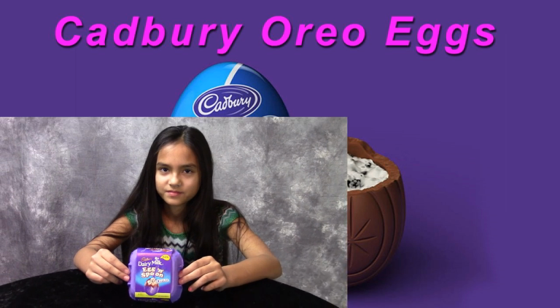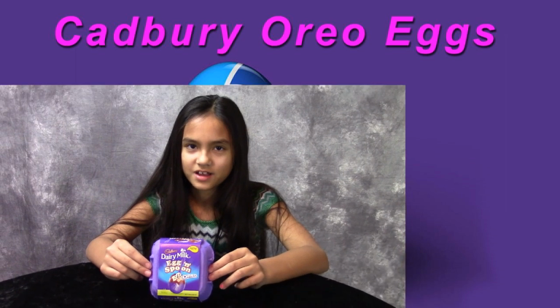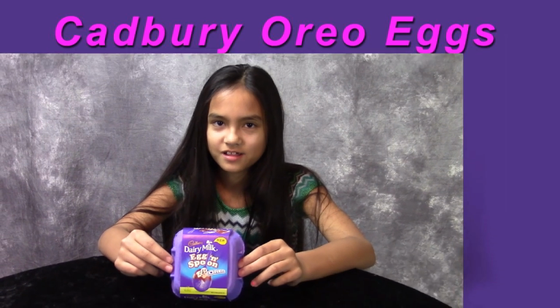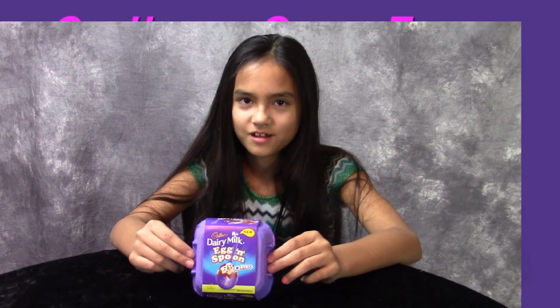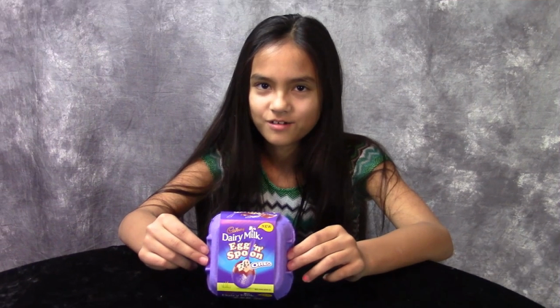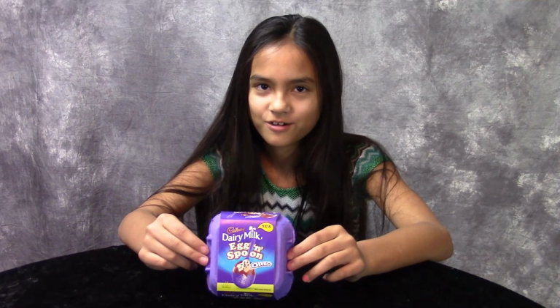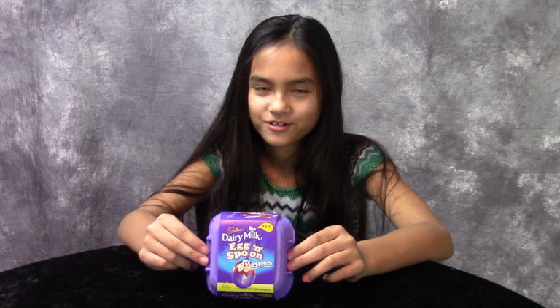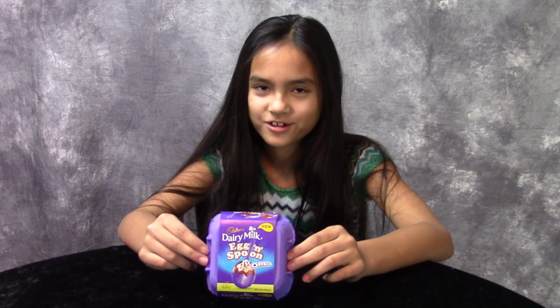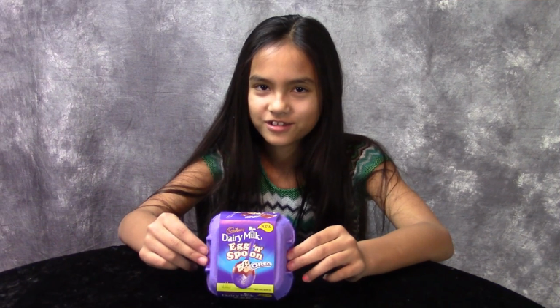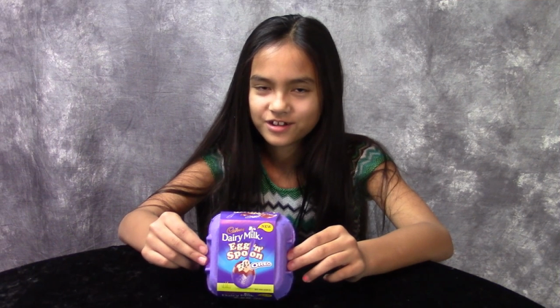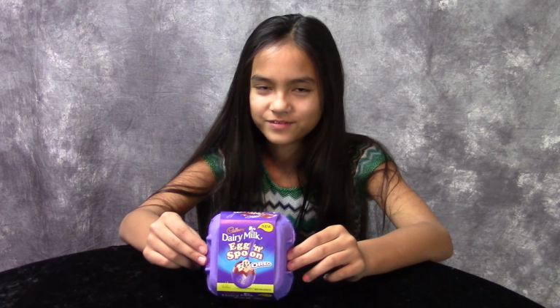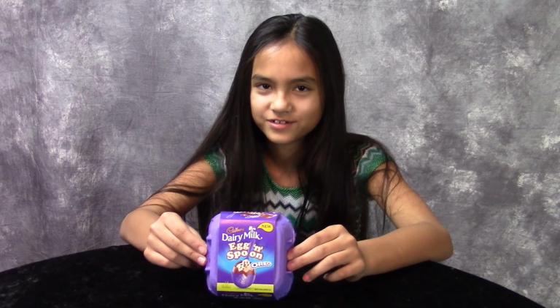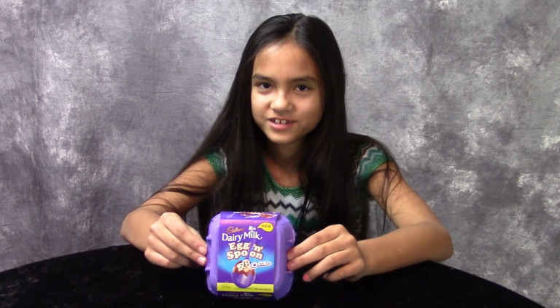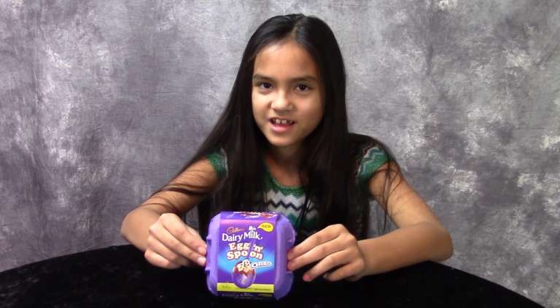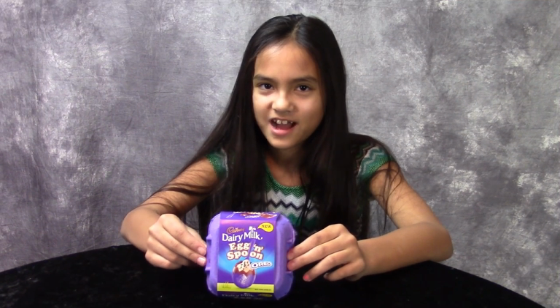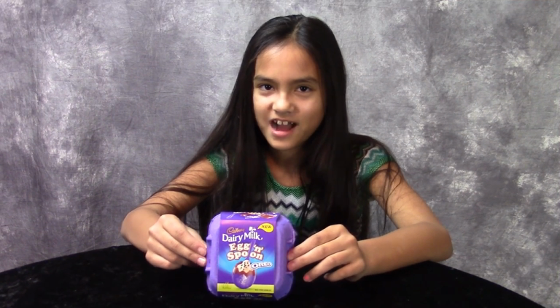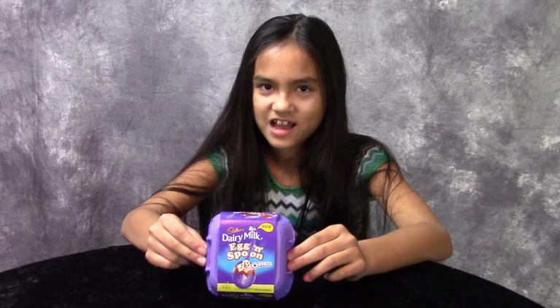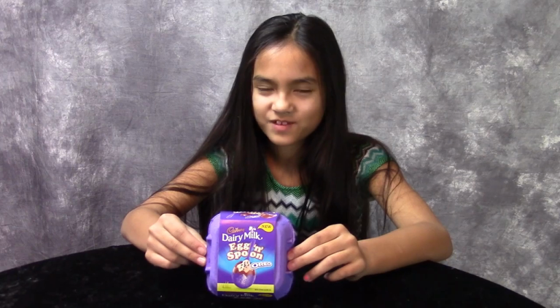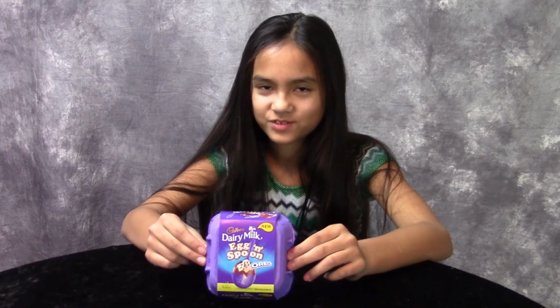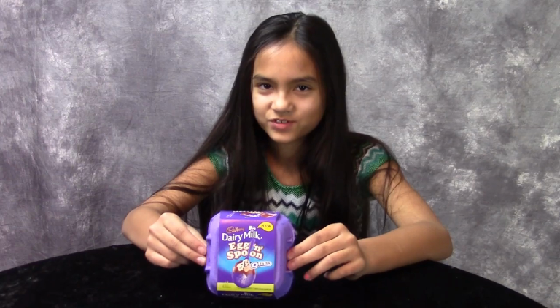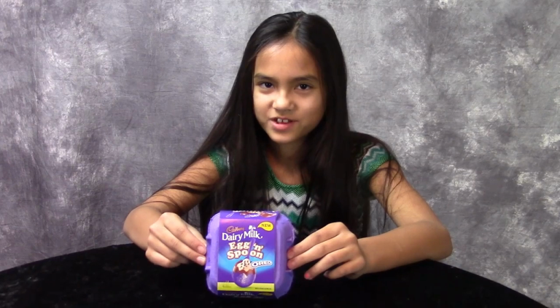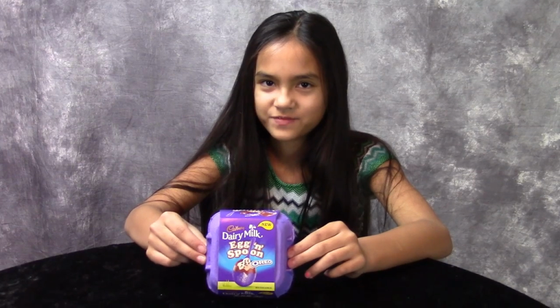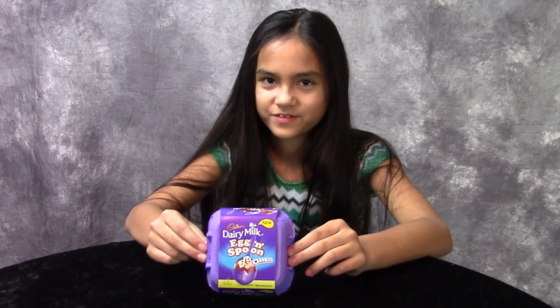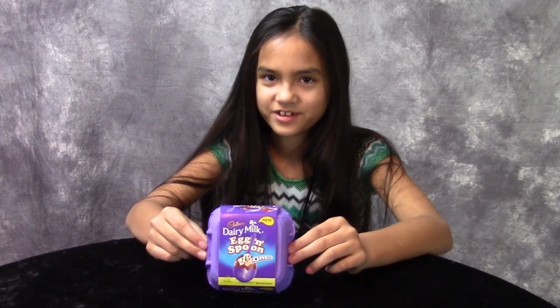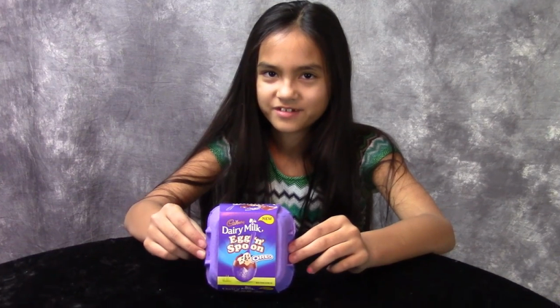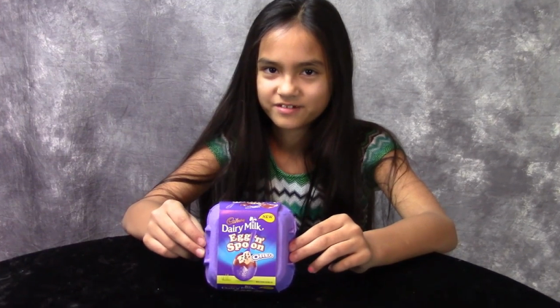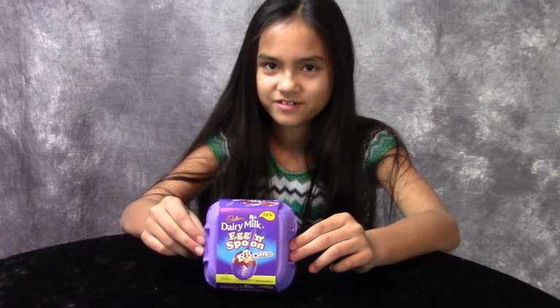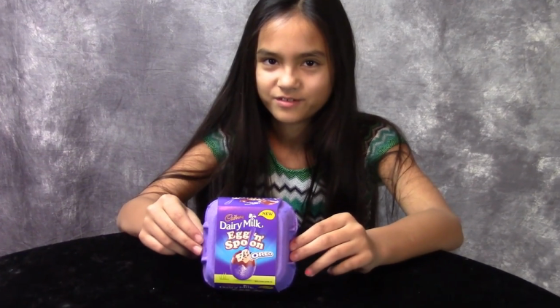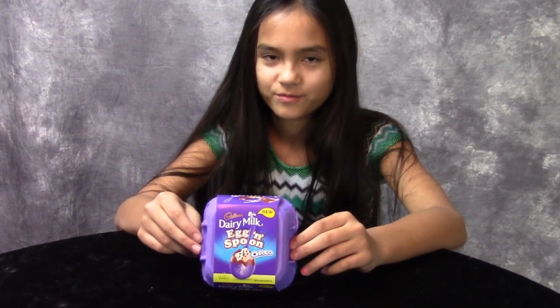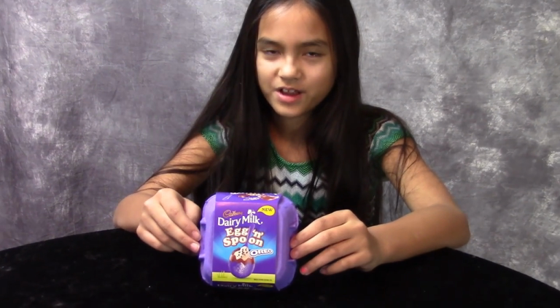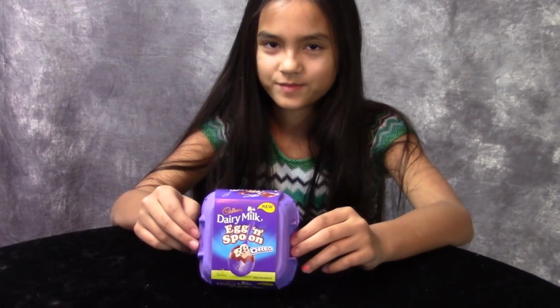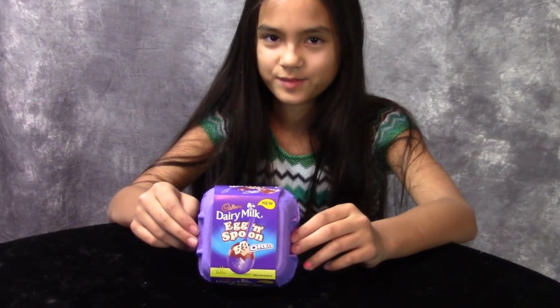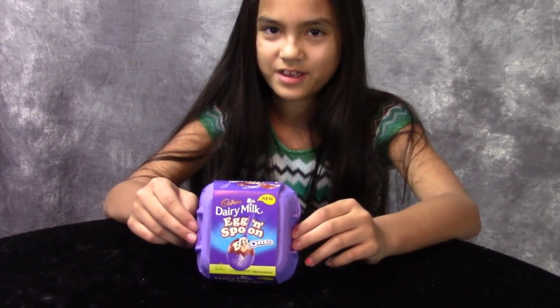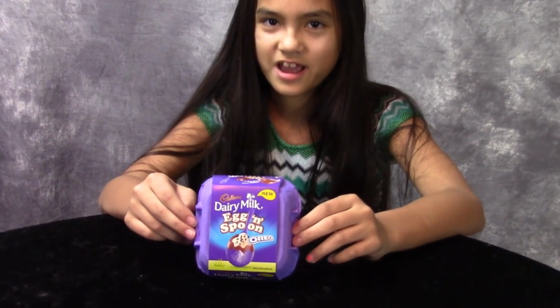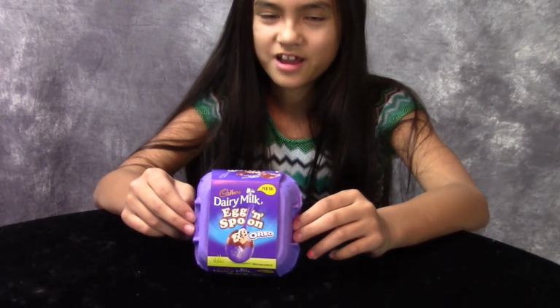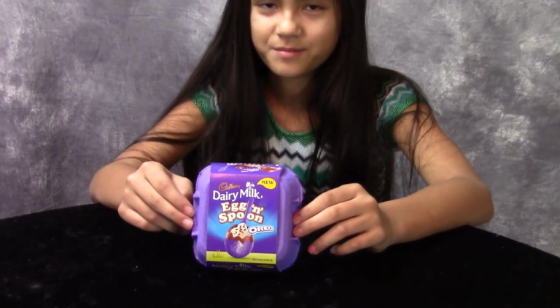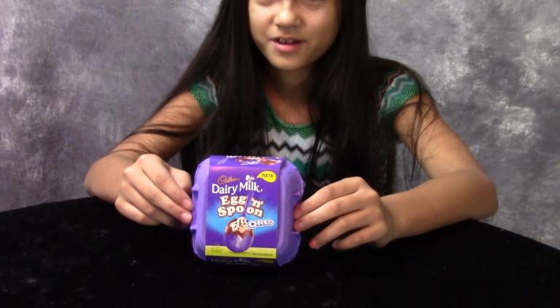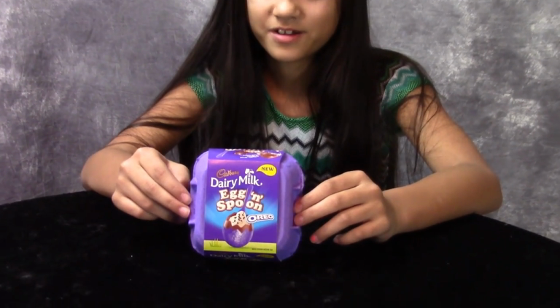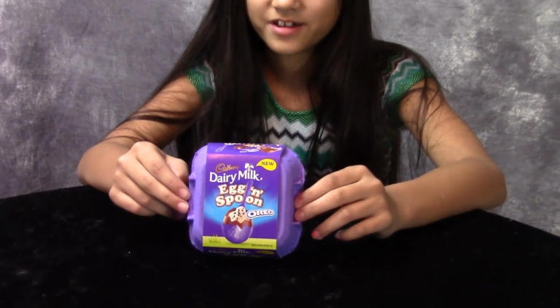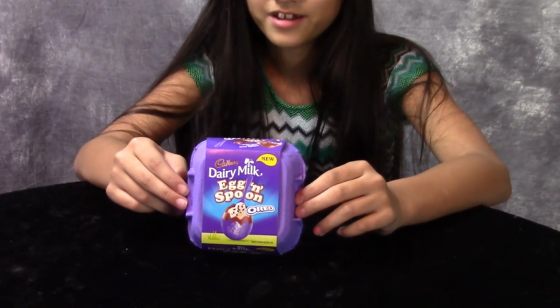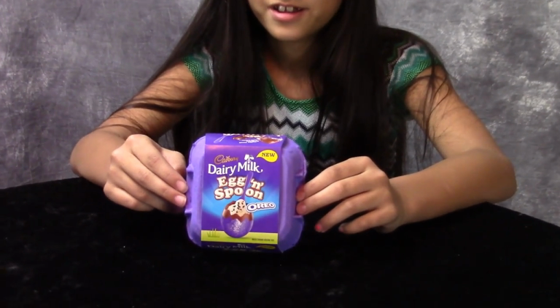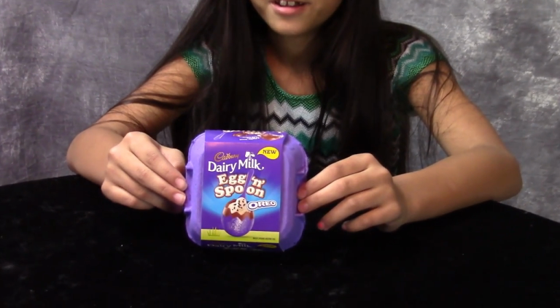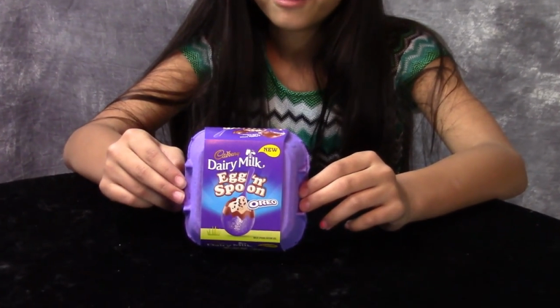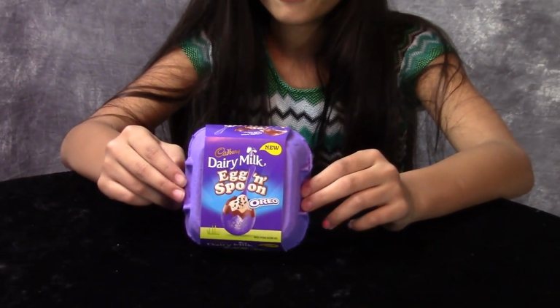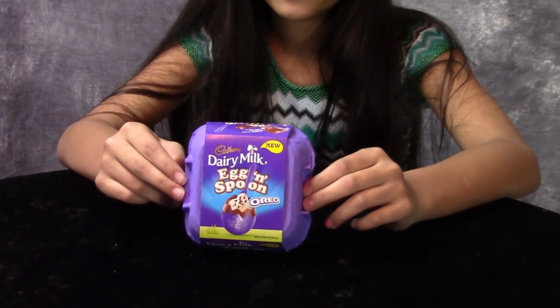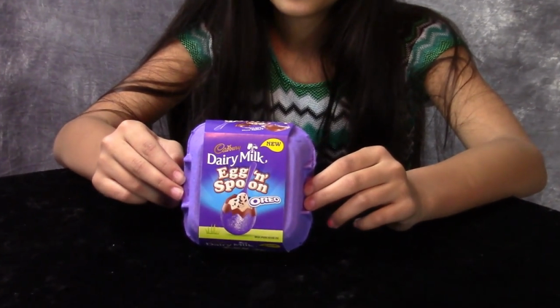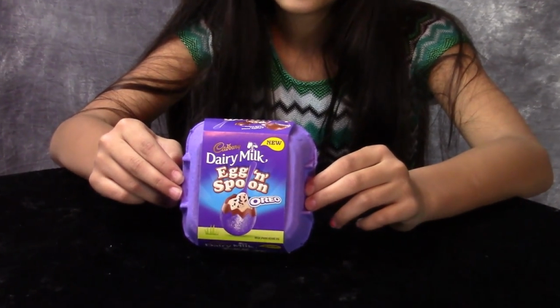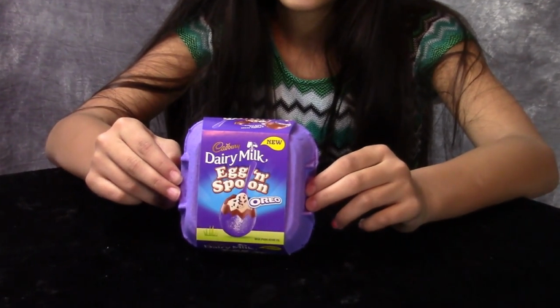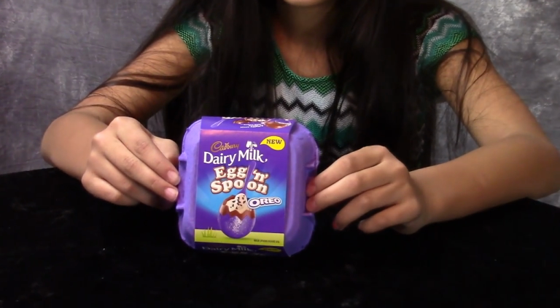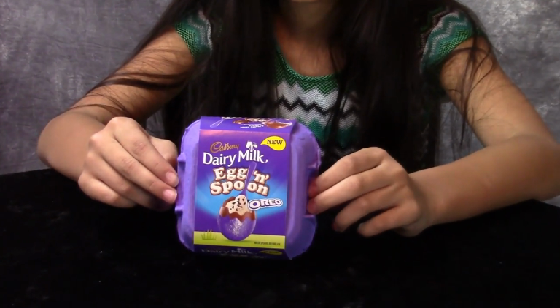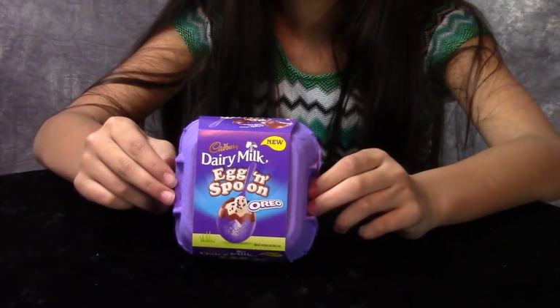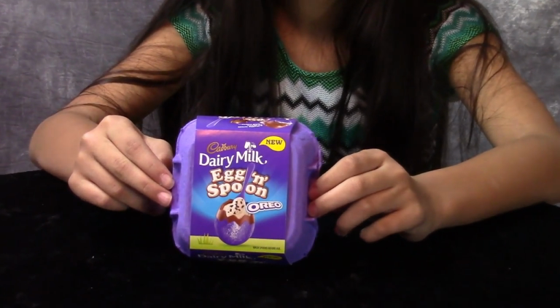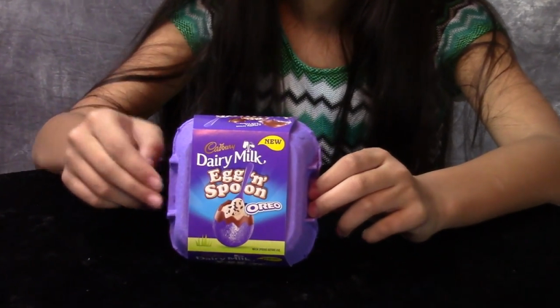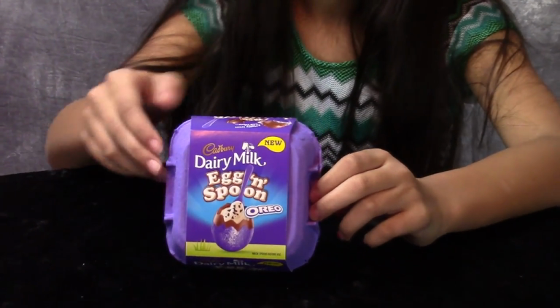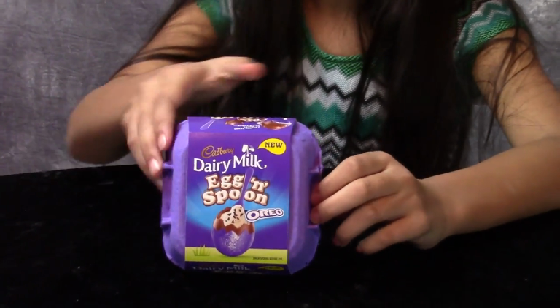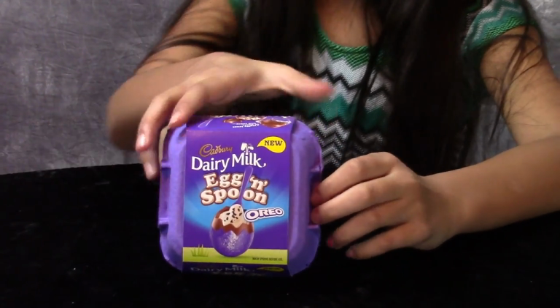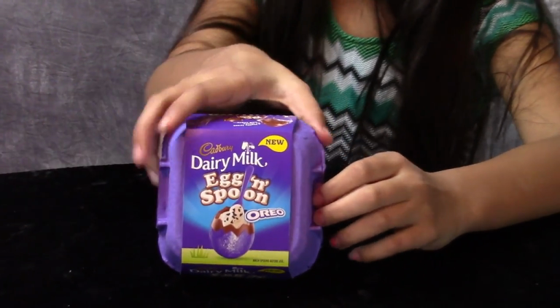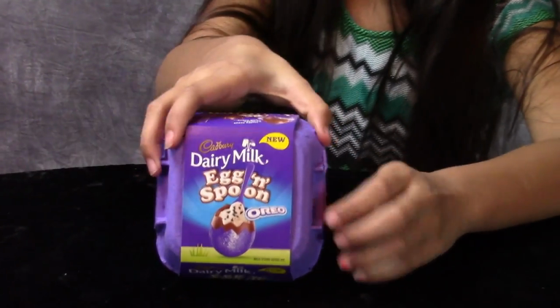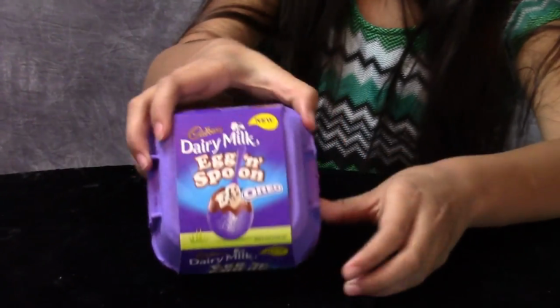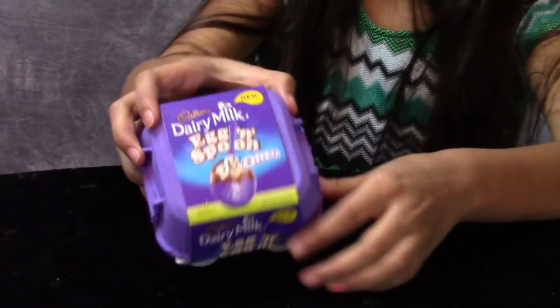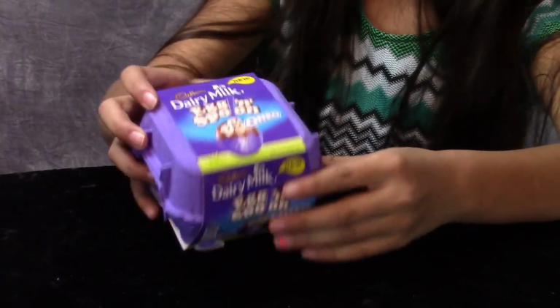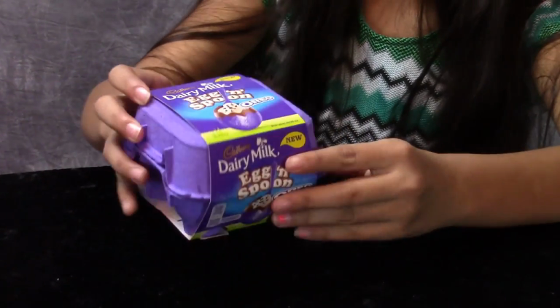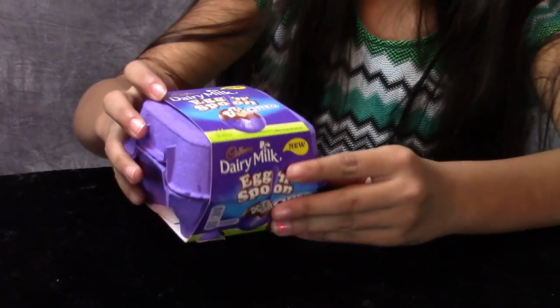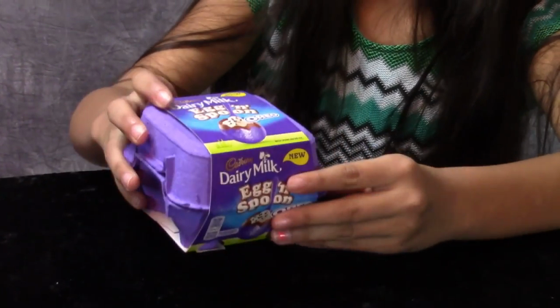Hello, Oreo lovers. I have a treat for you. We have some Cadbury Oreo eggs. Let's open them up.